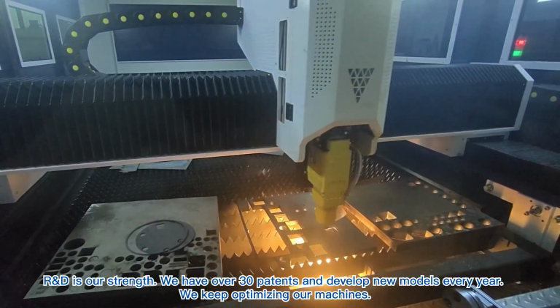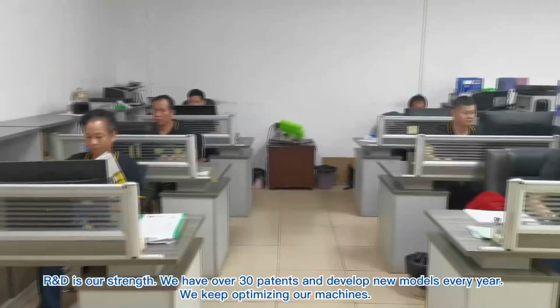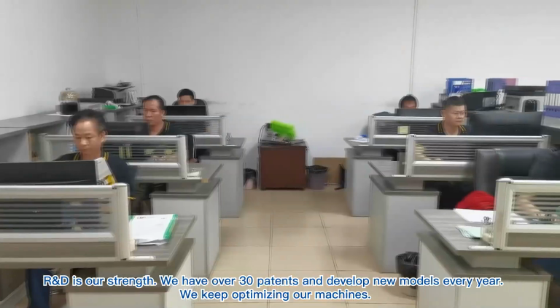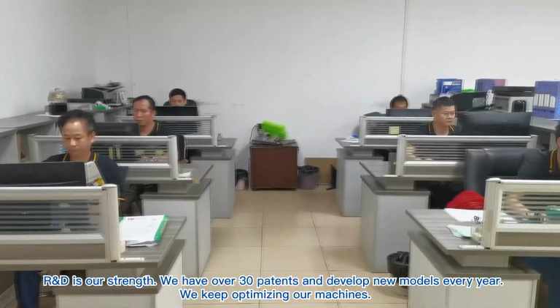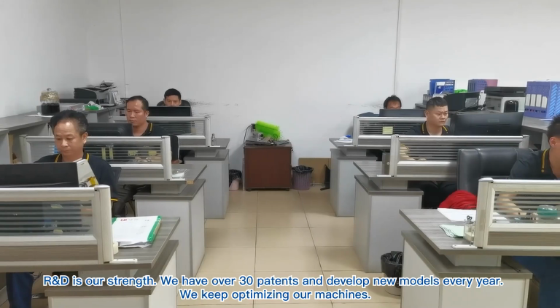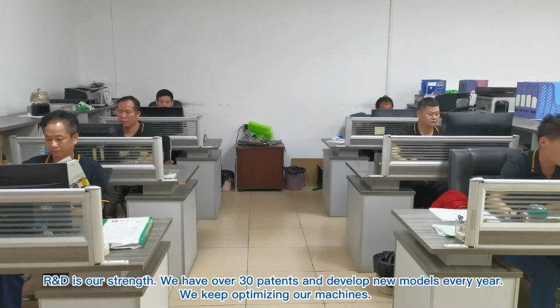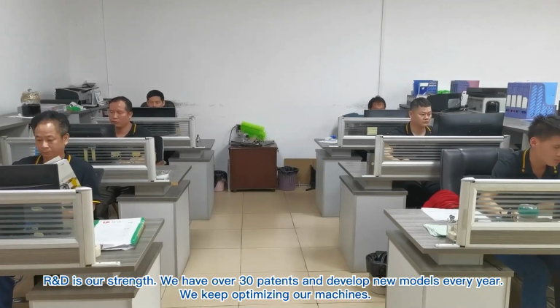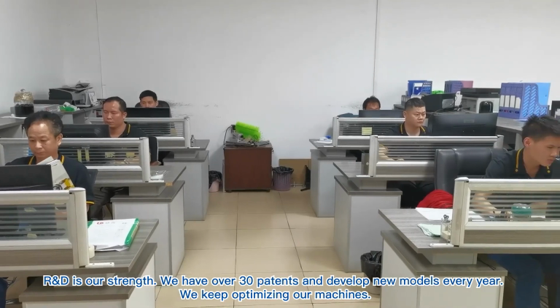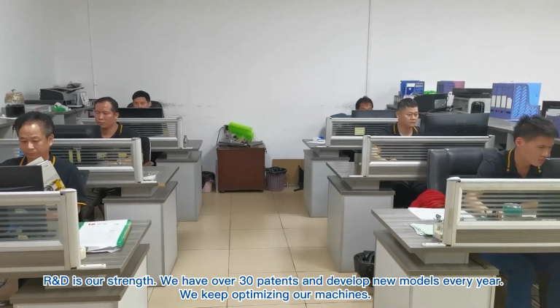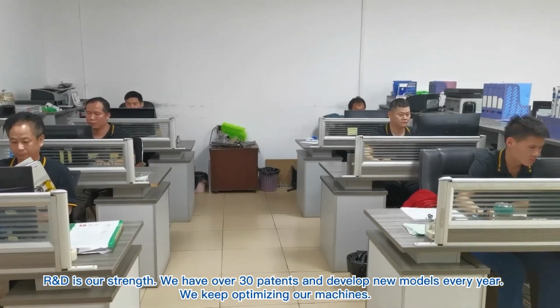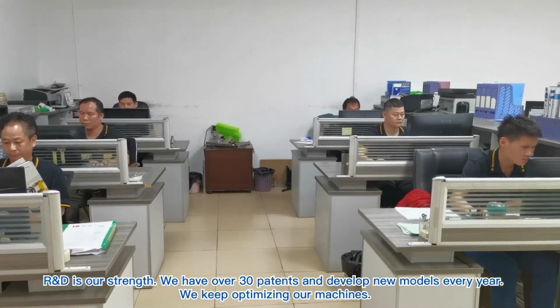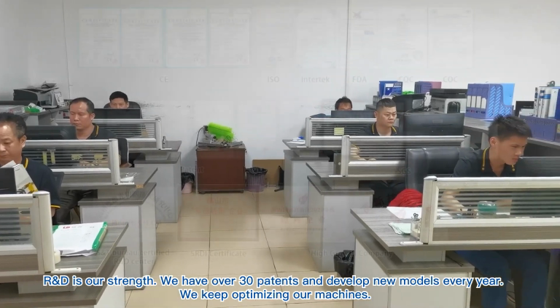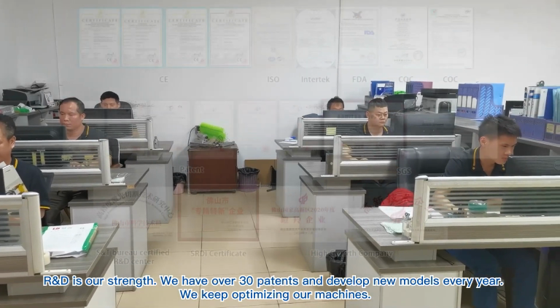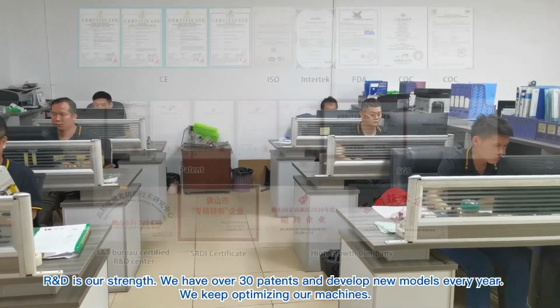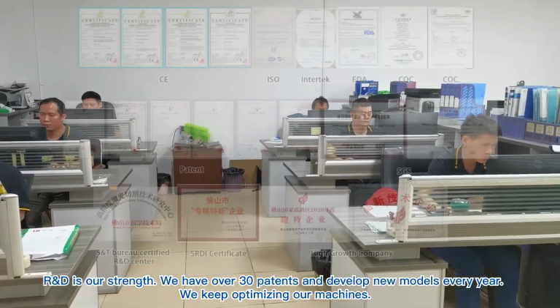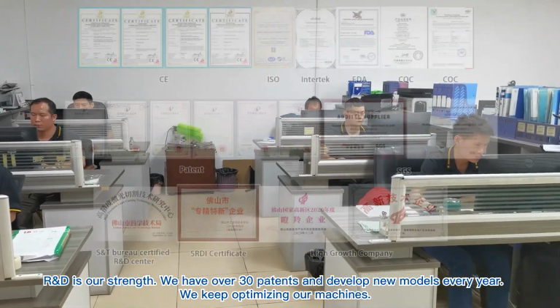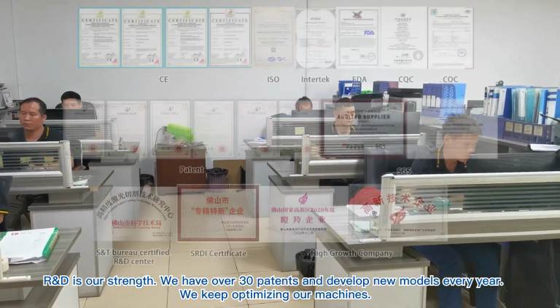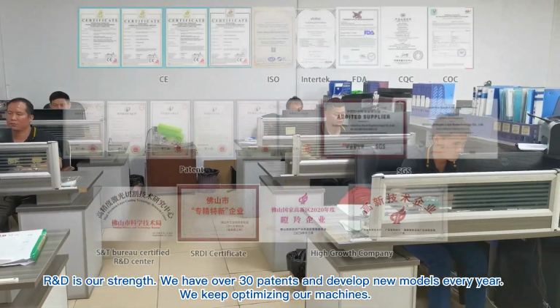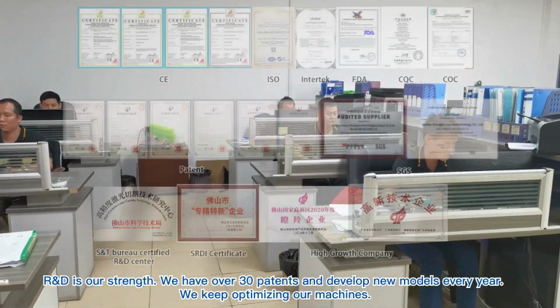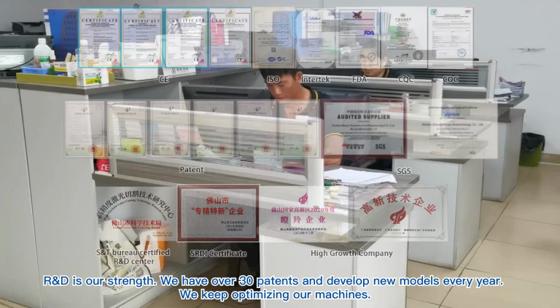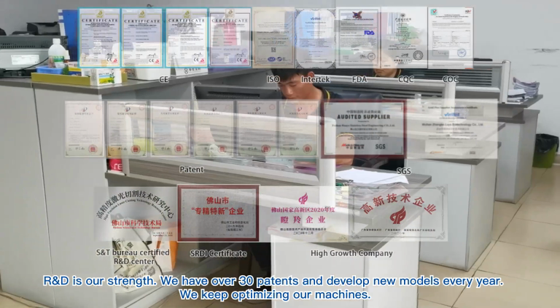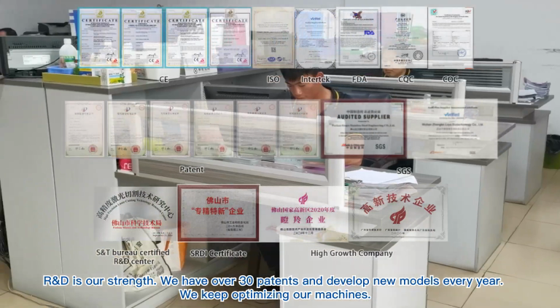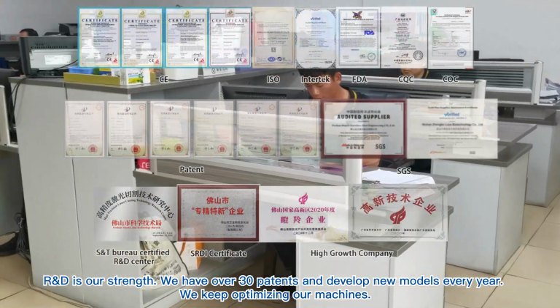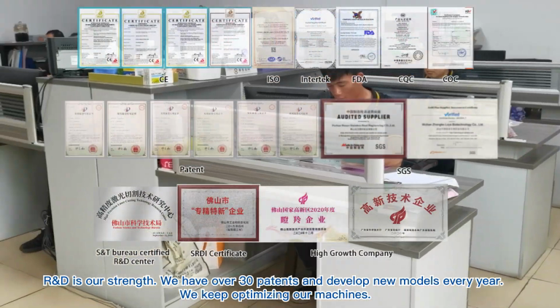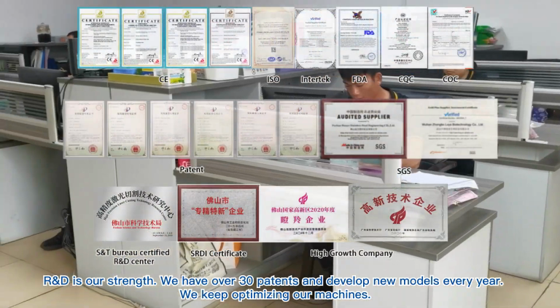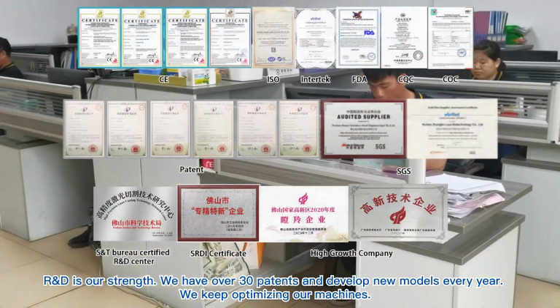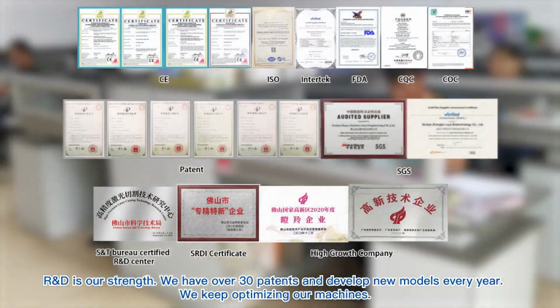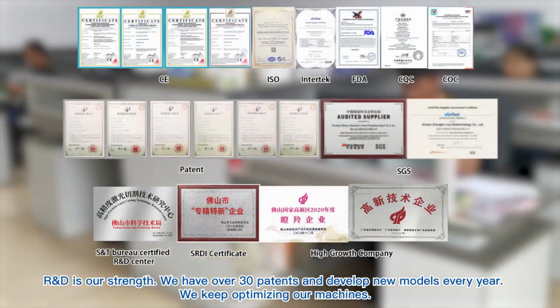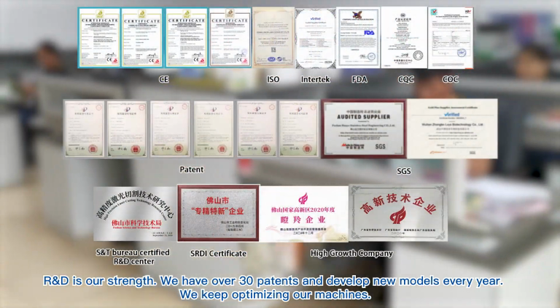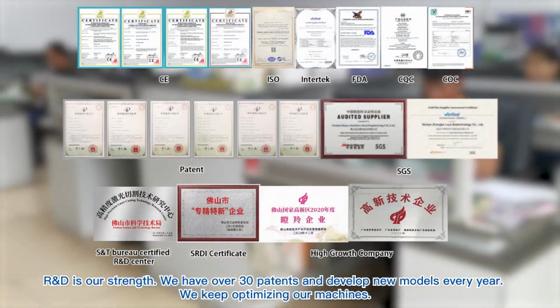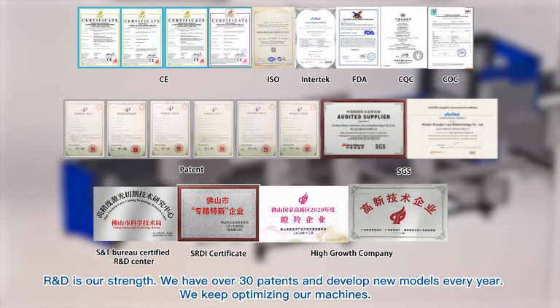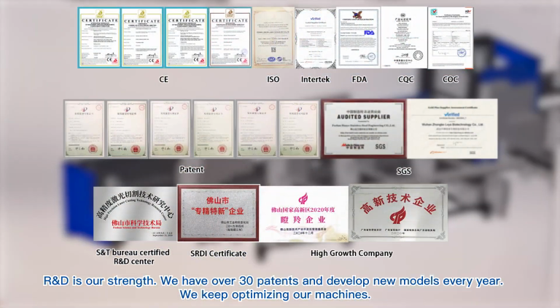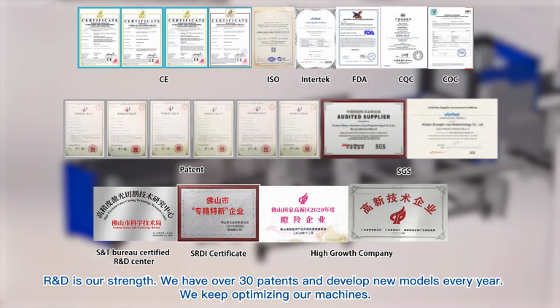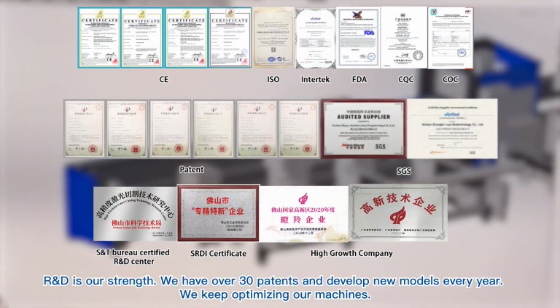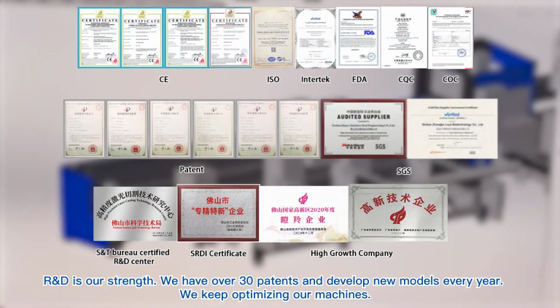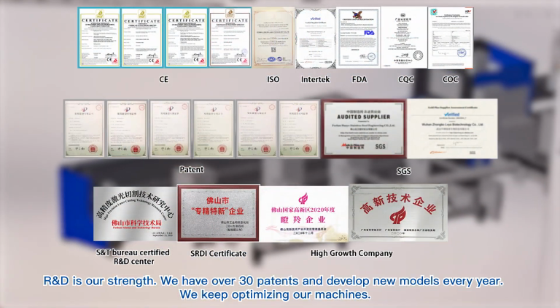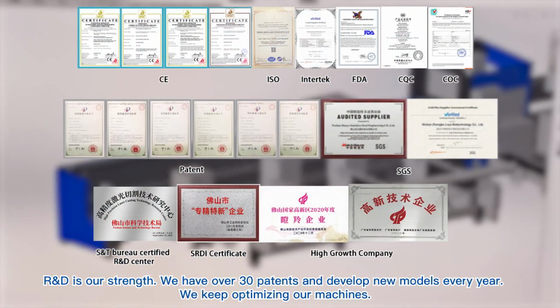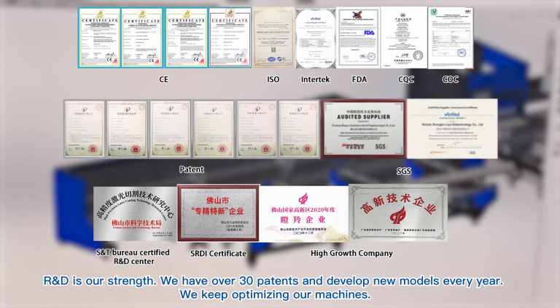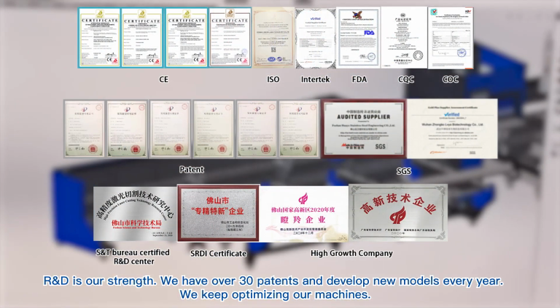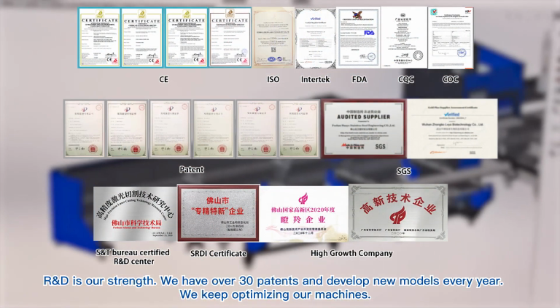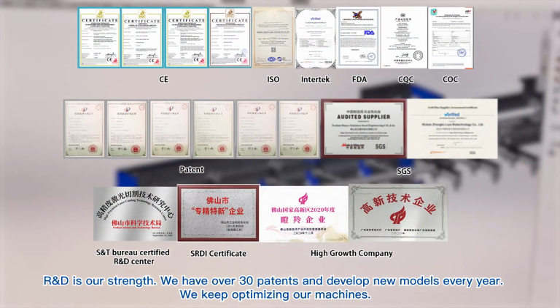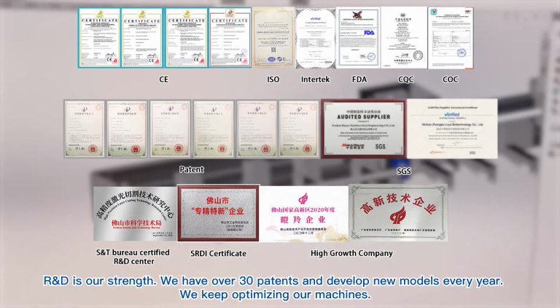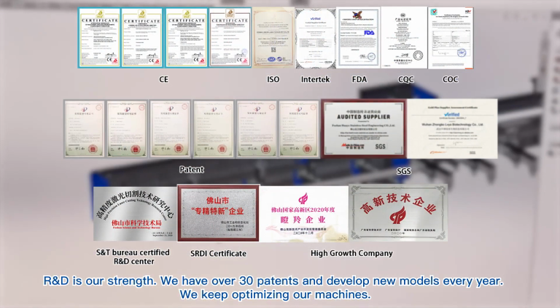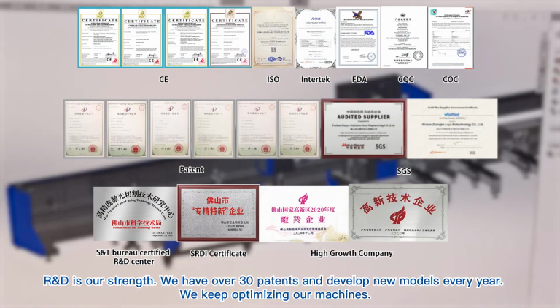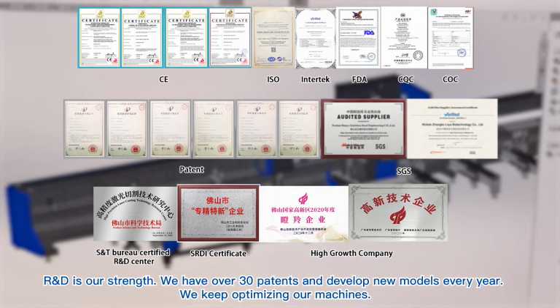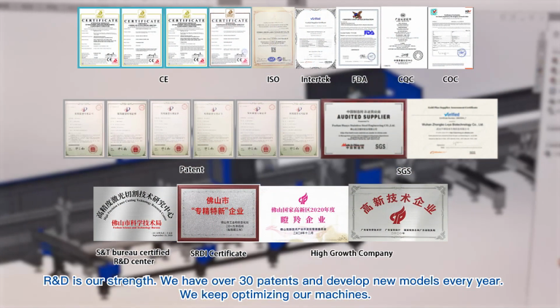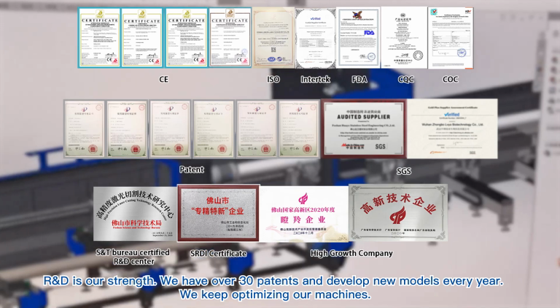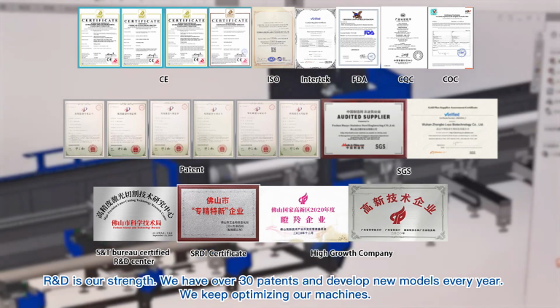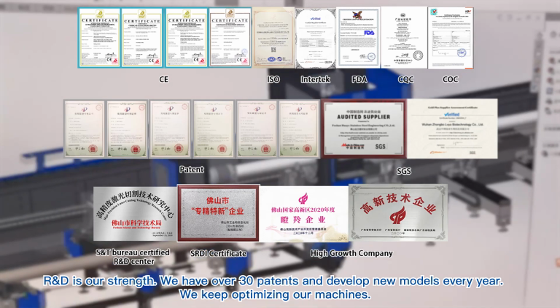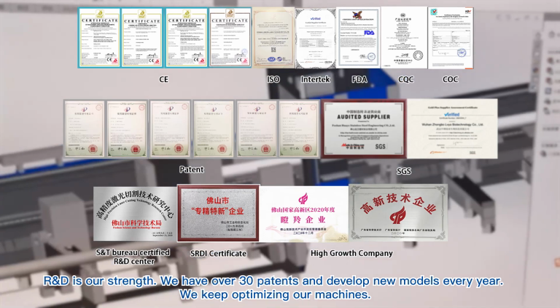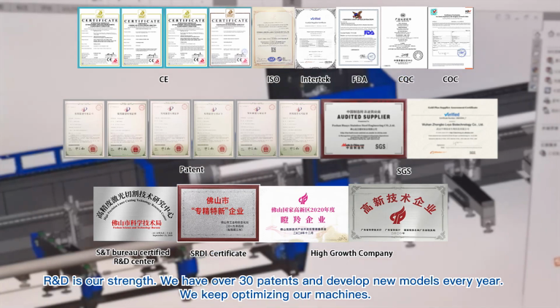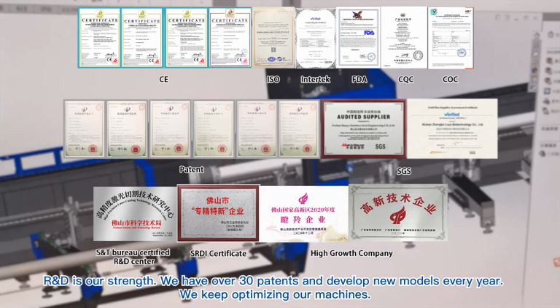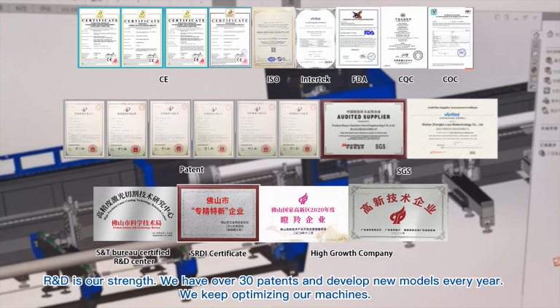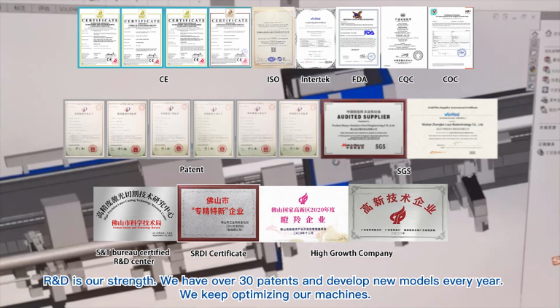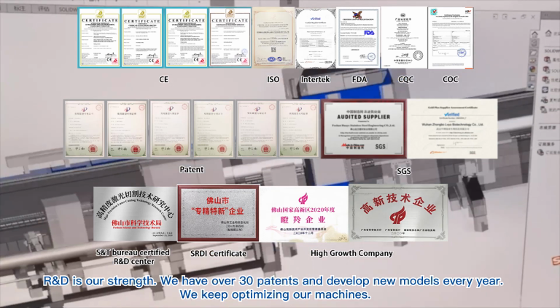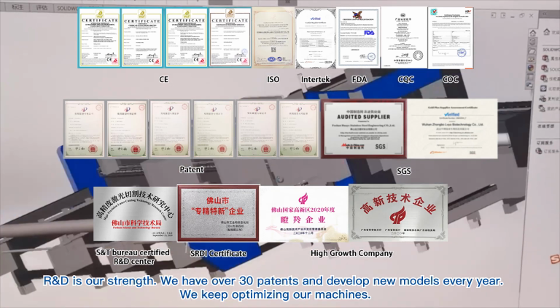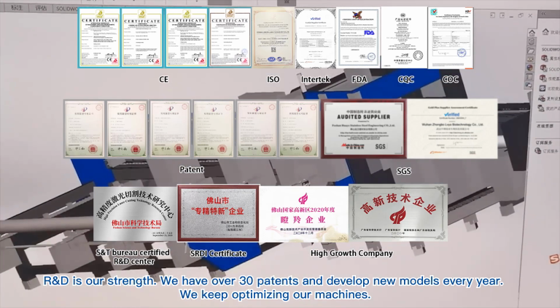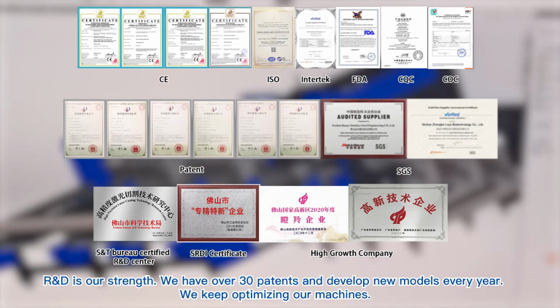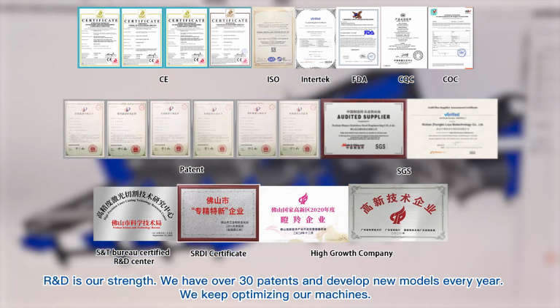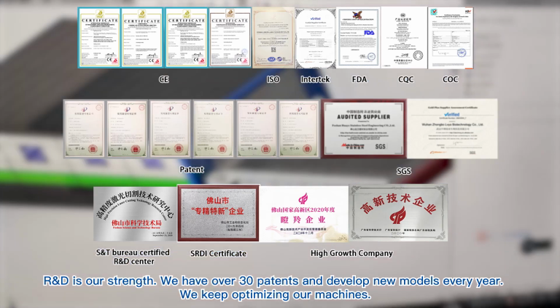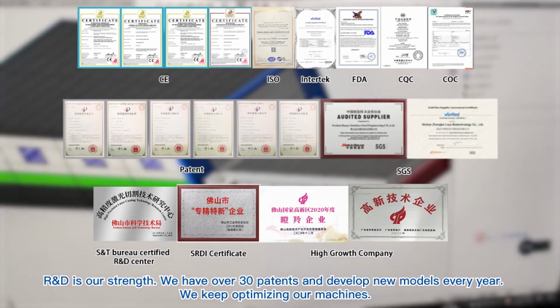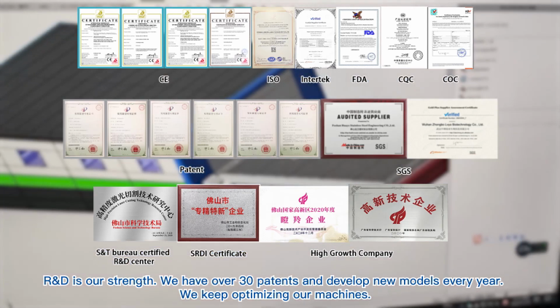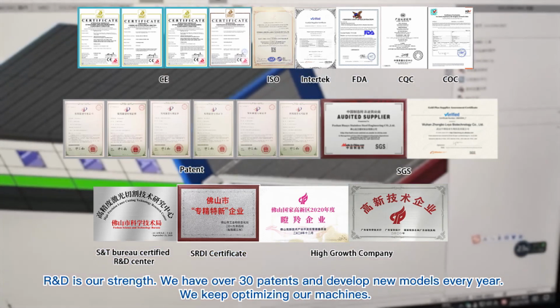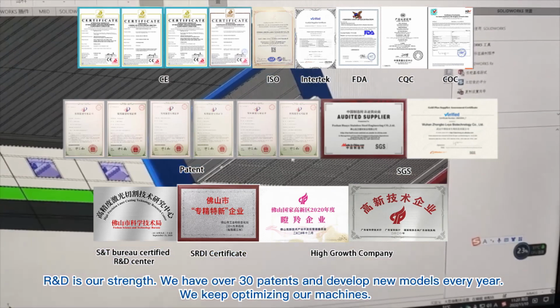R&D is our strength. We have over 30 patents and develop new models every year. We keep optimizing our machines.